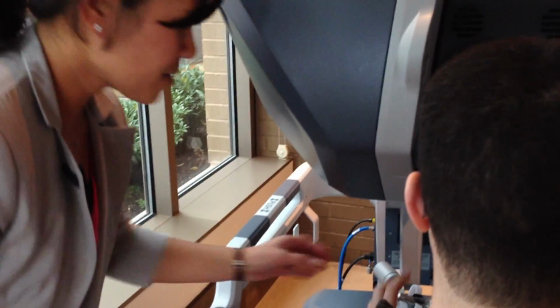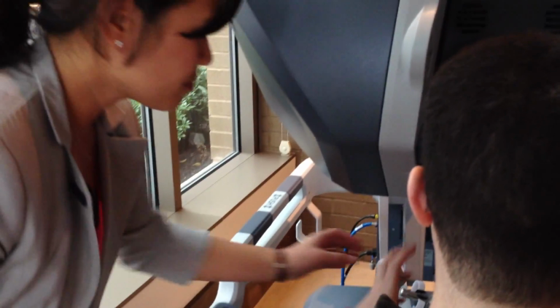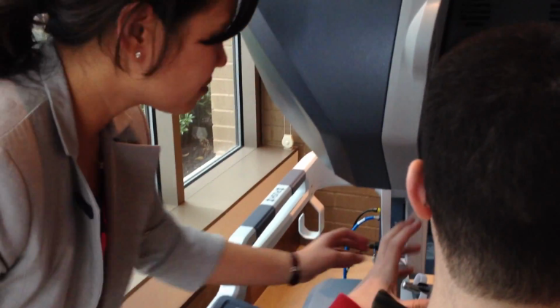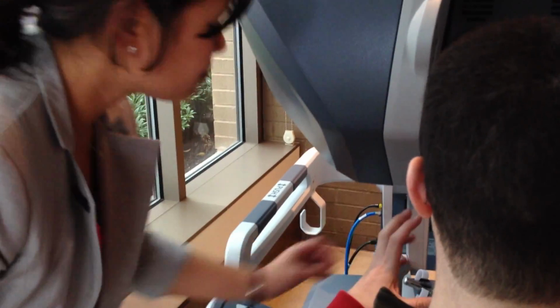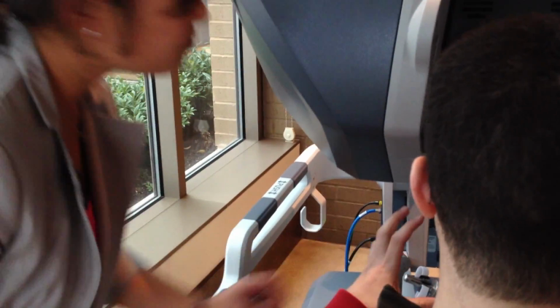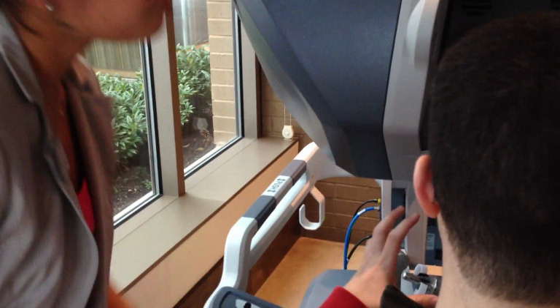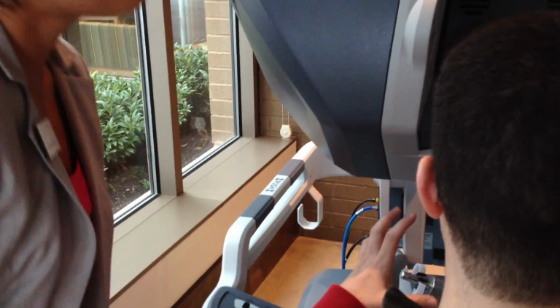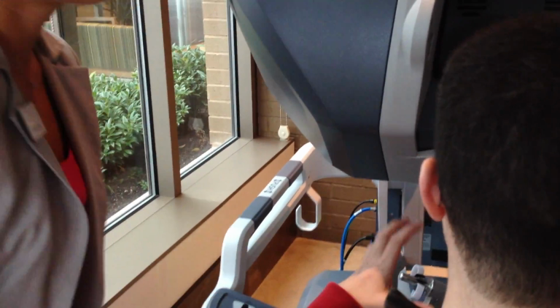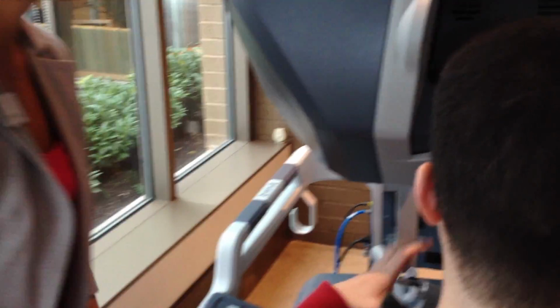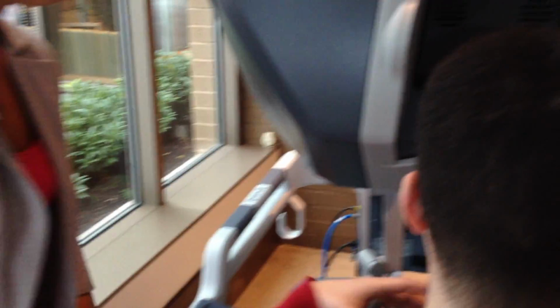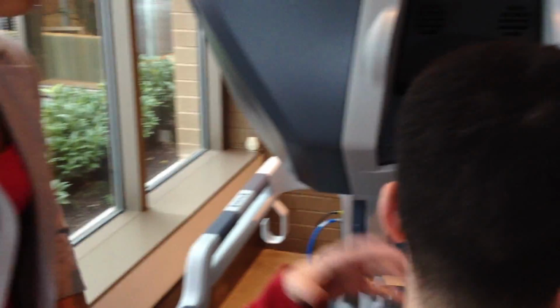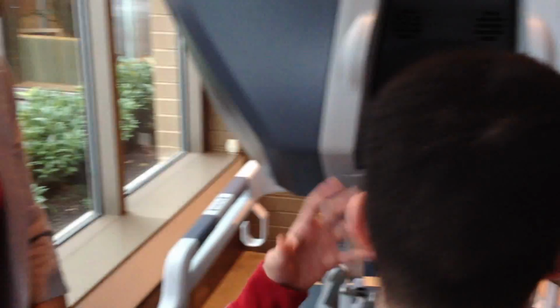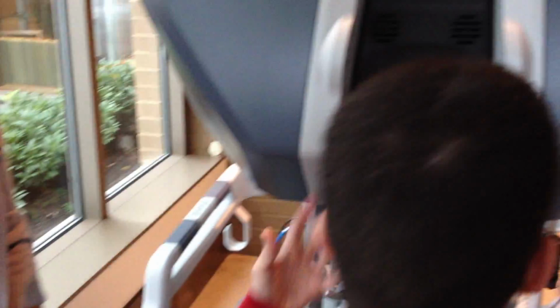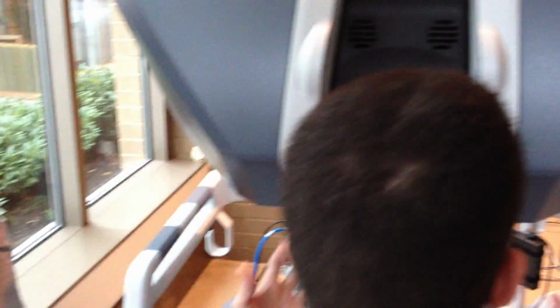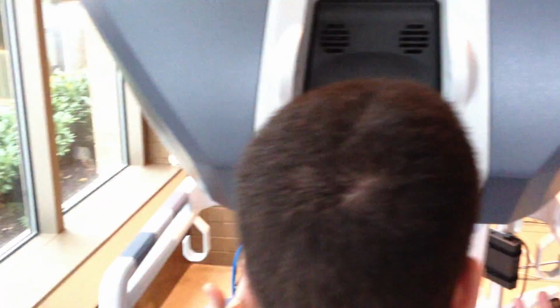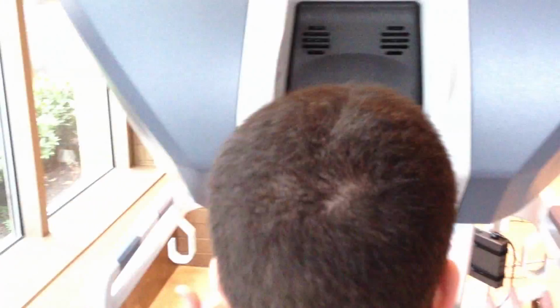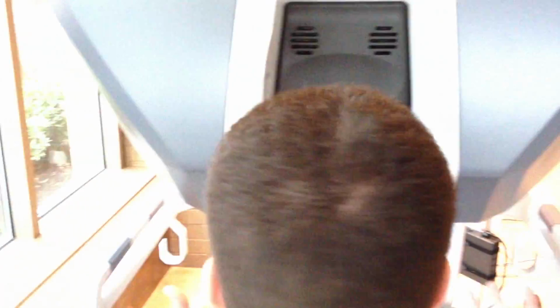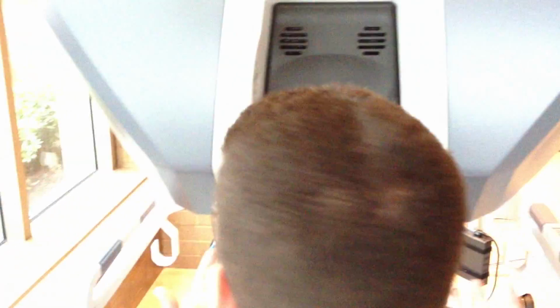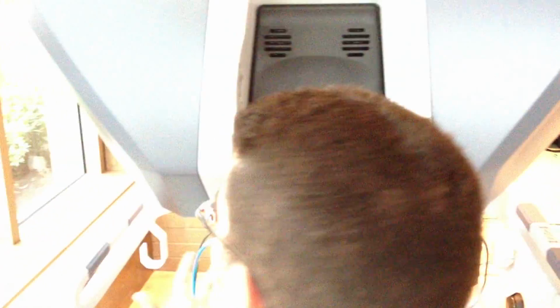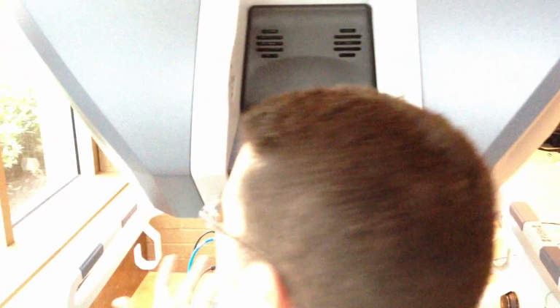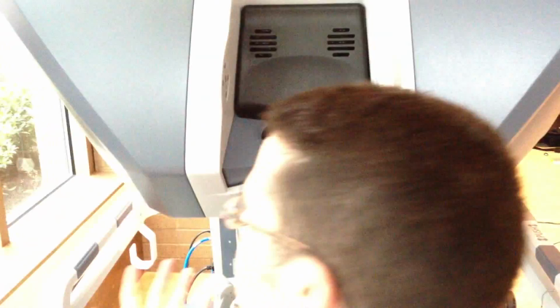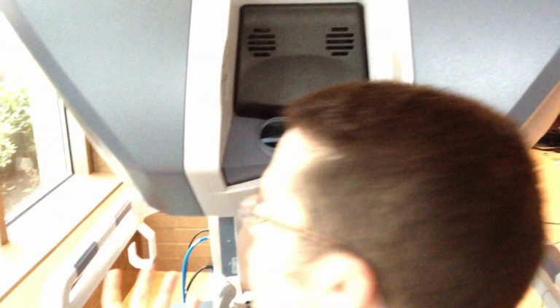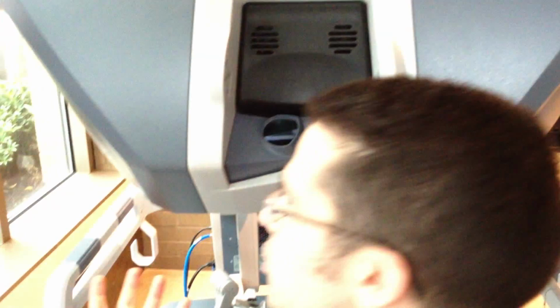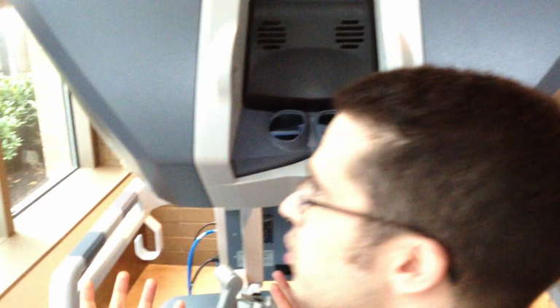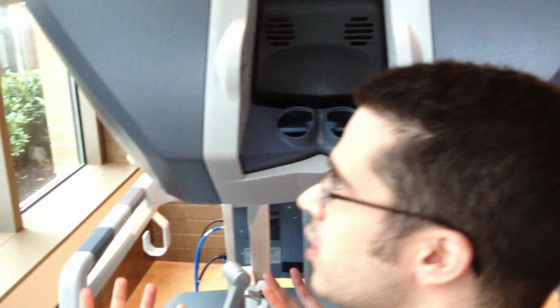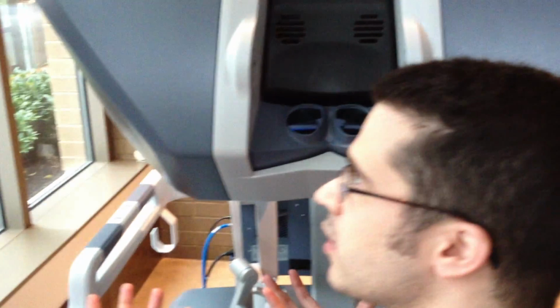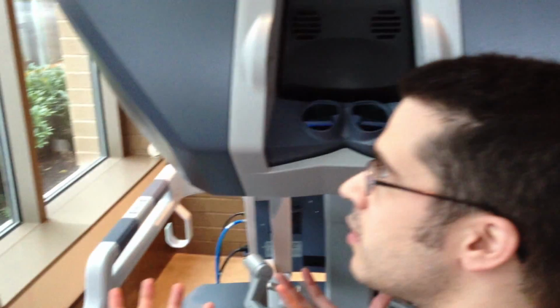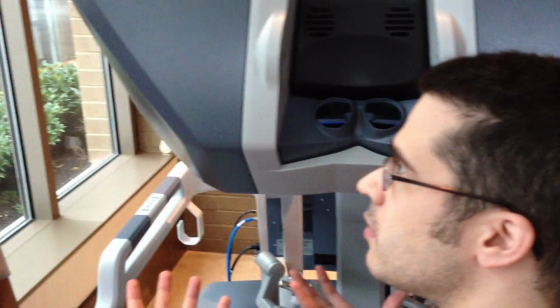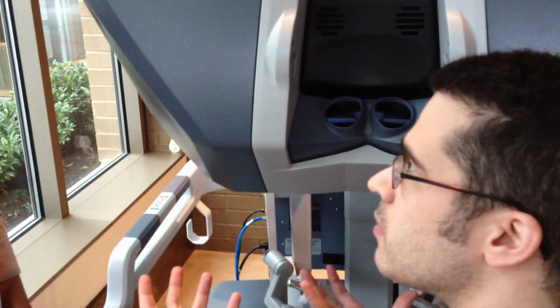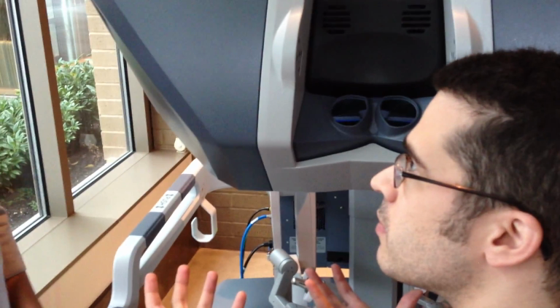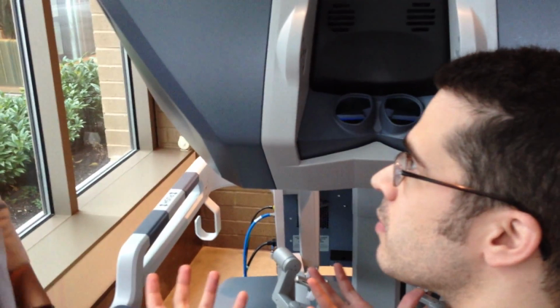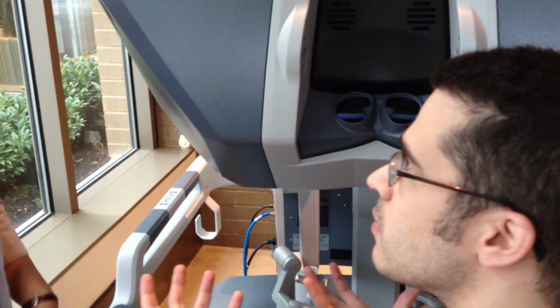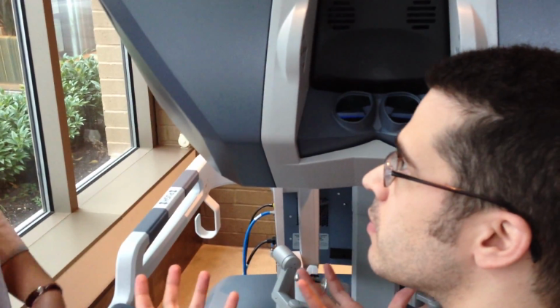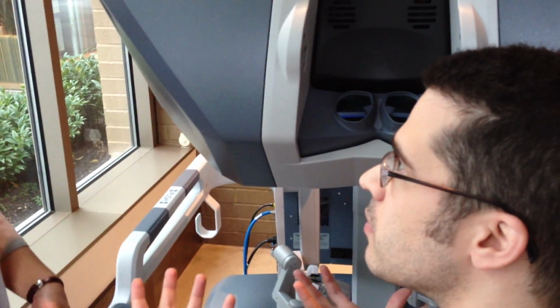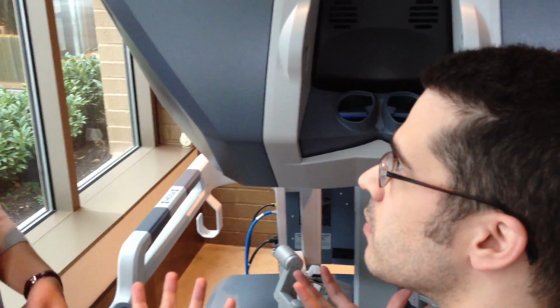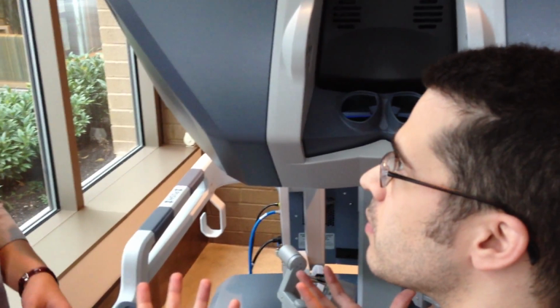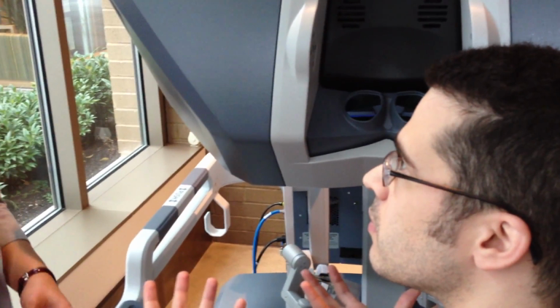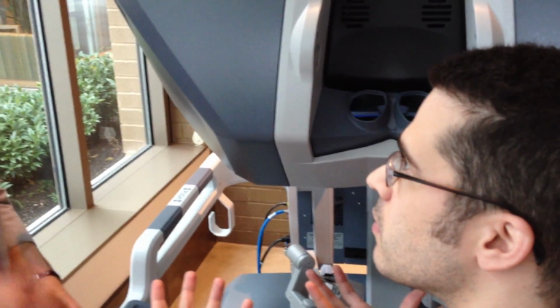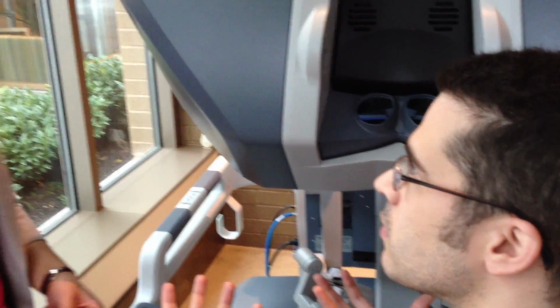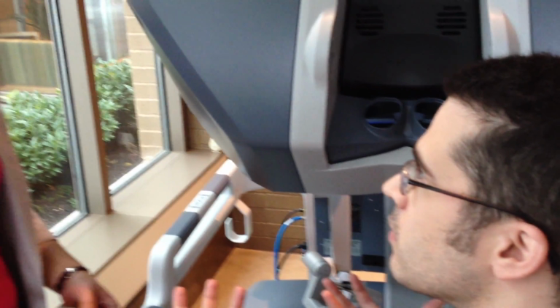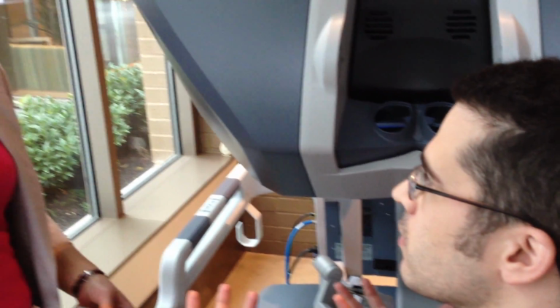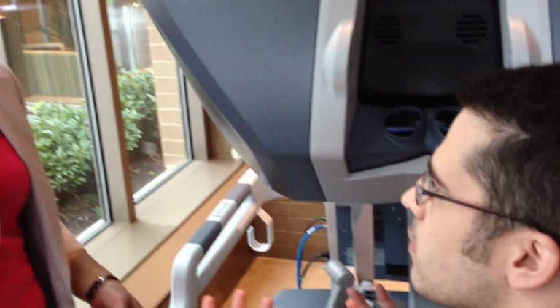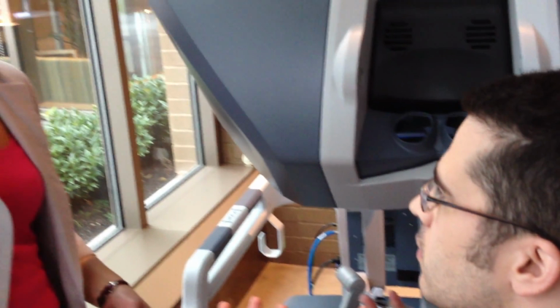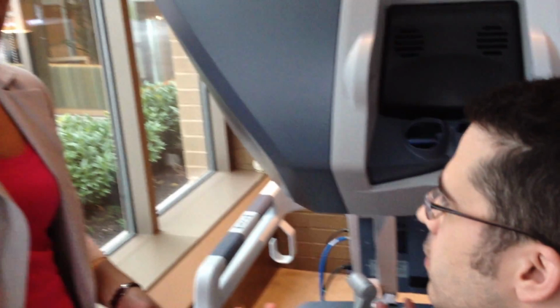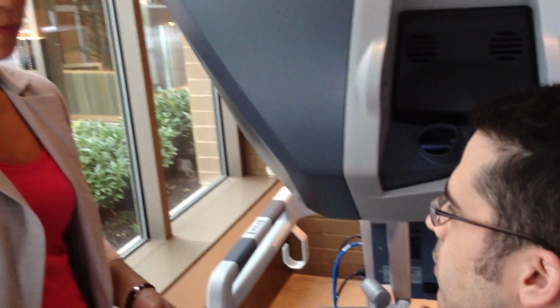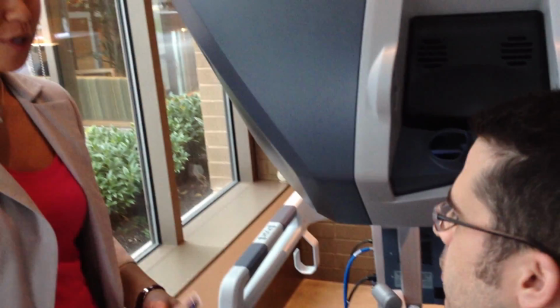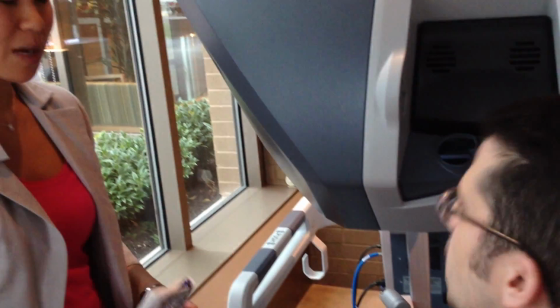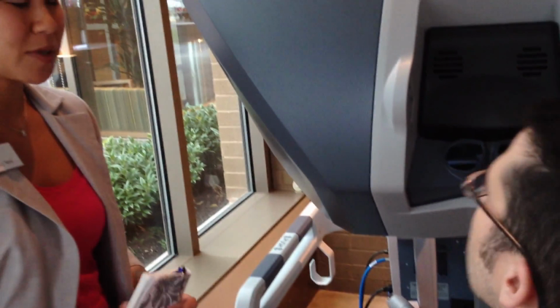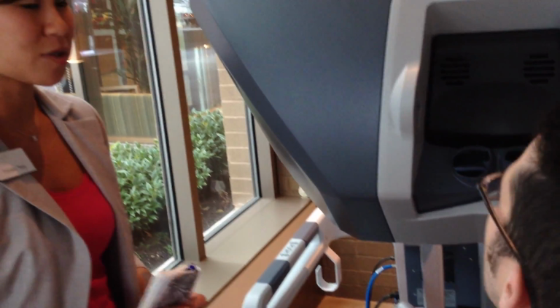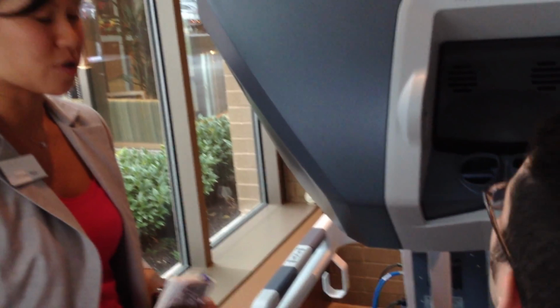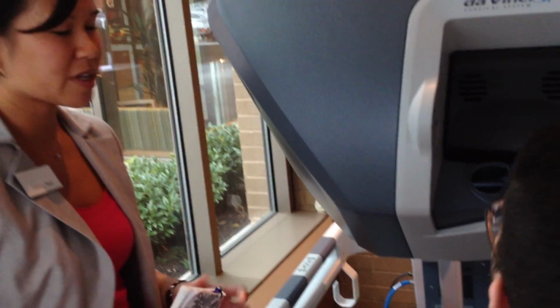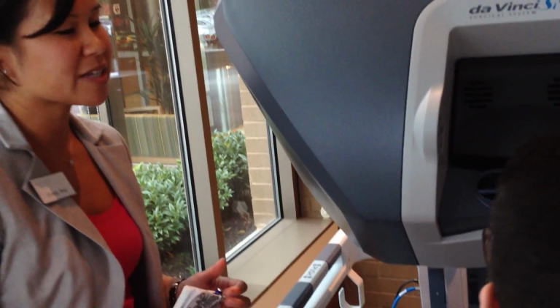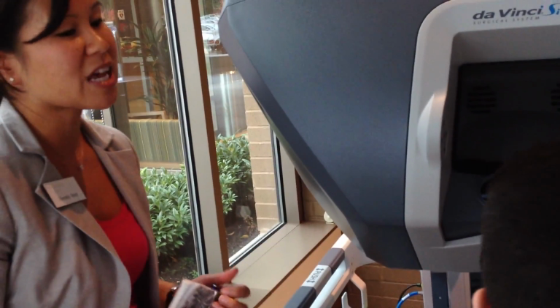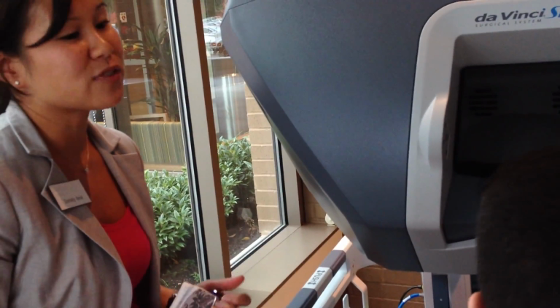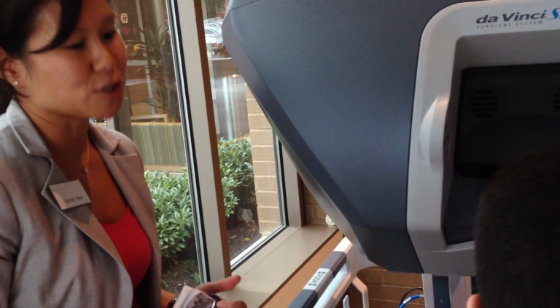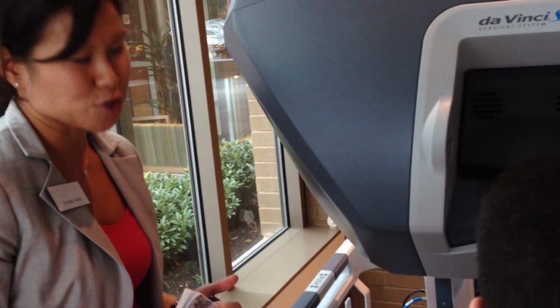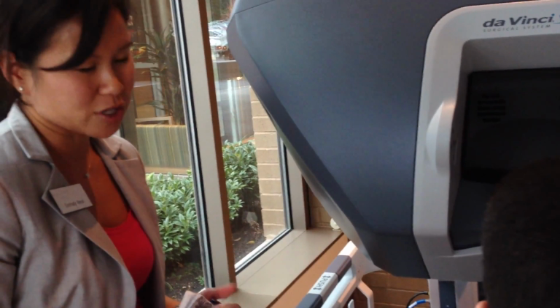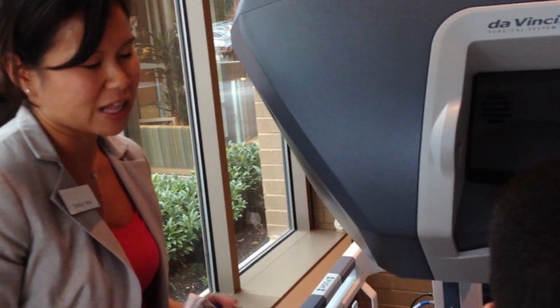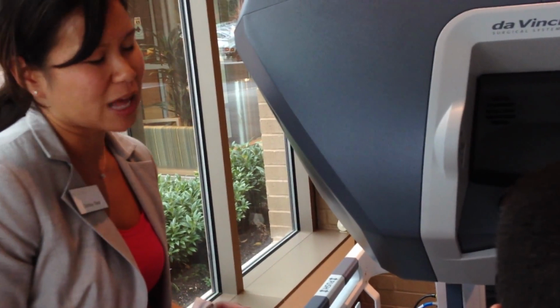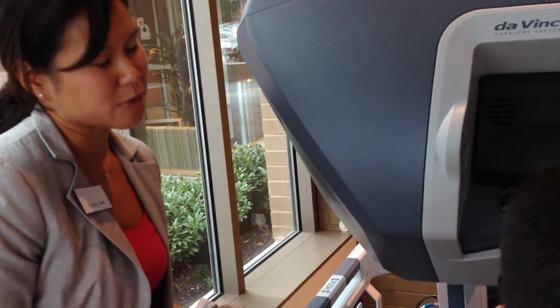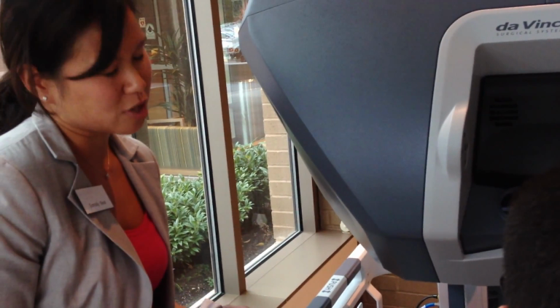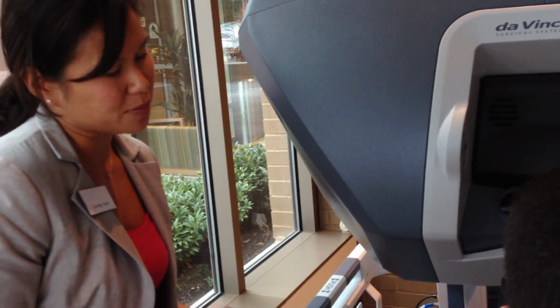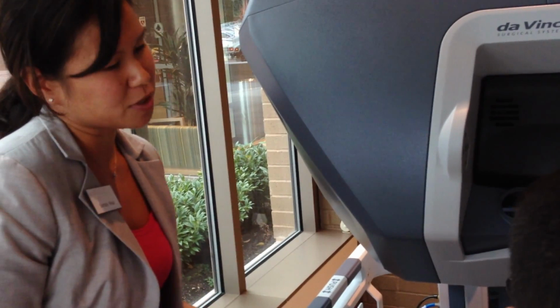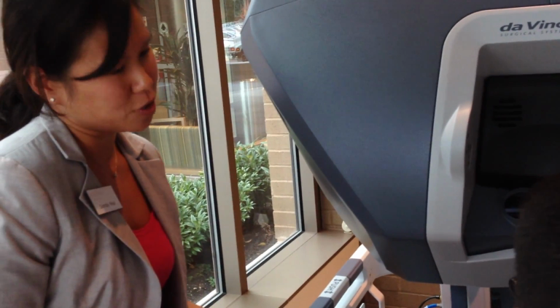So is this beyond laparoscopic surgery then? It's sort of the next step in laparoscopic surgery — the next evolution in laparoscopic surgery.